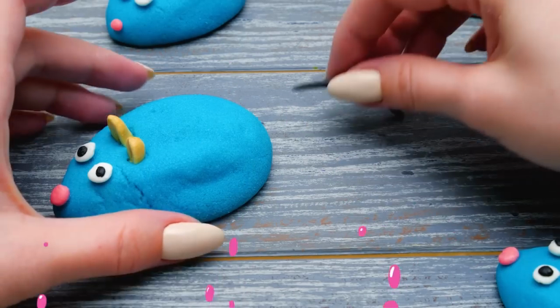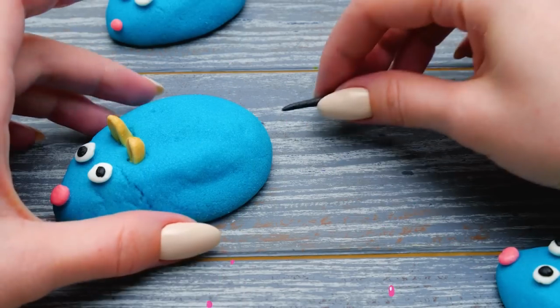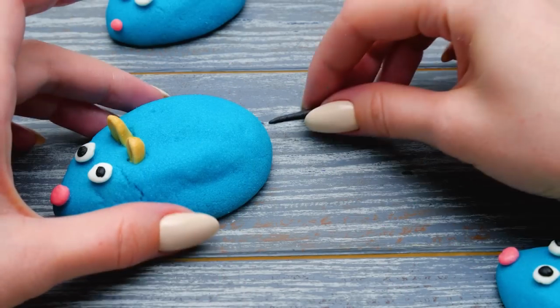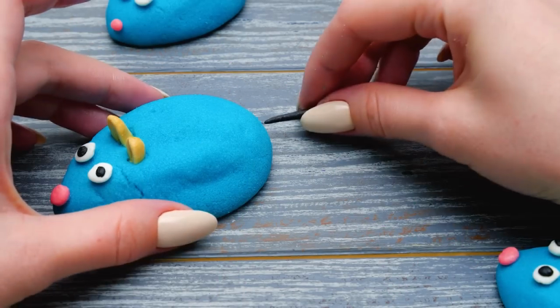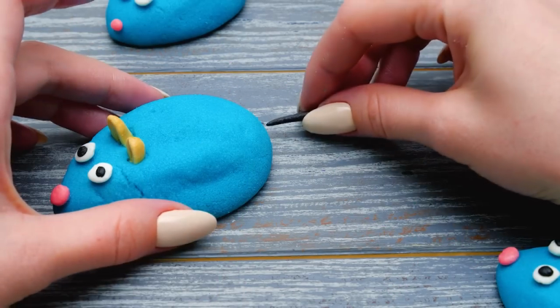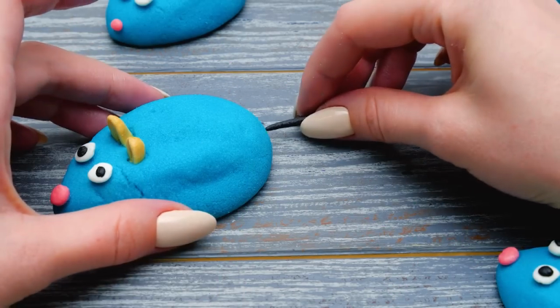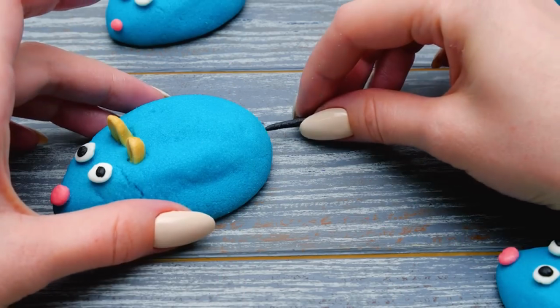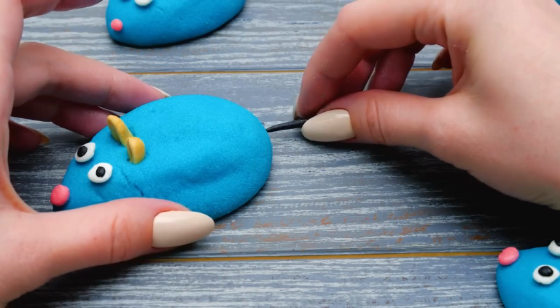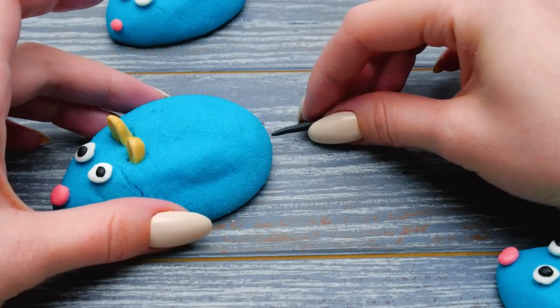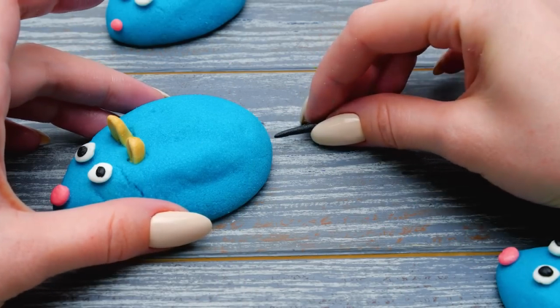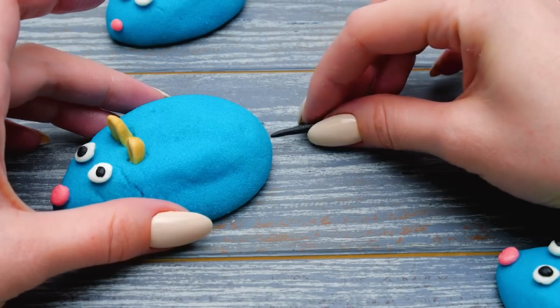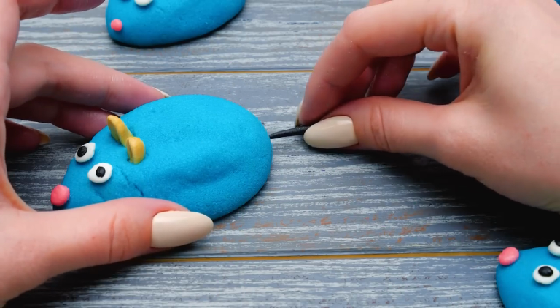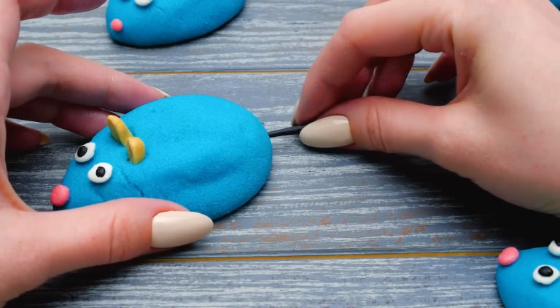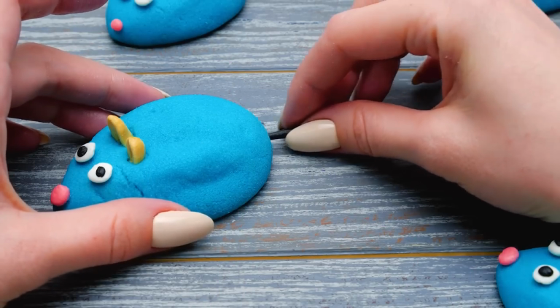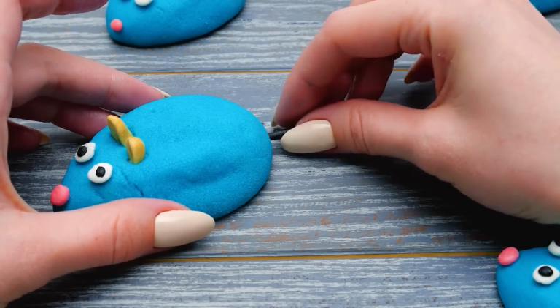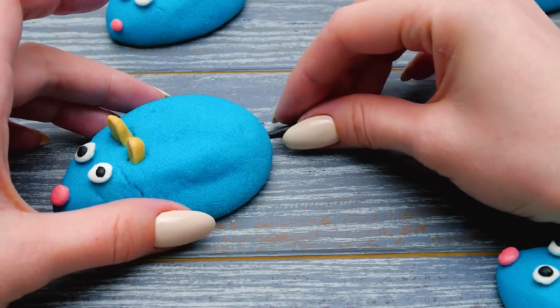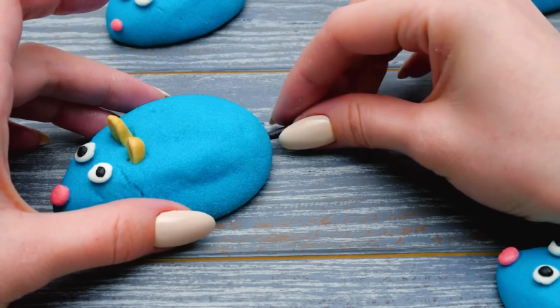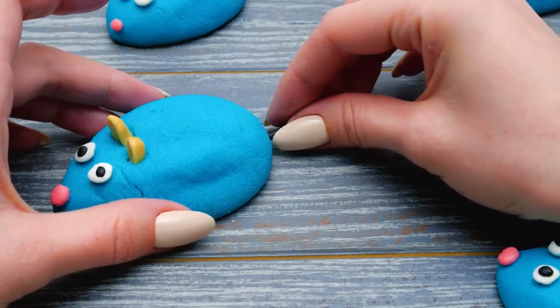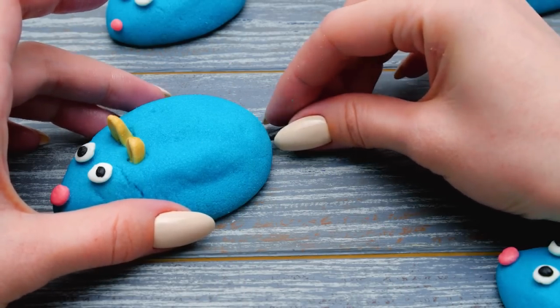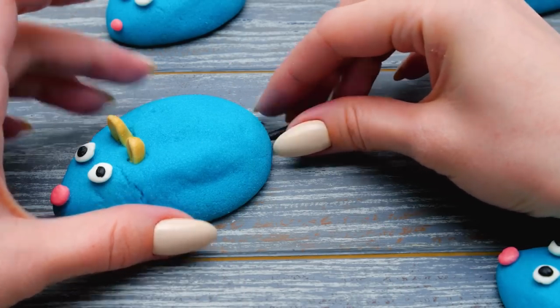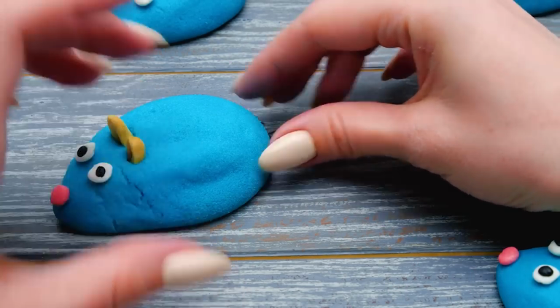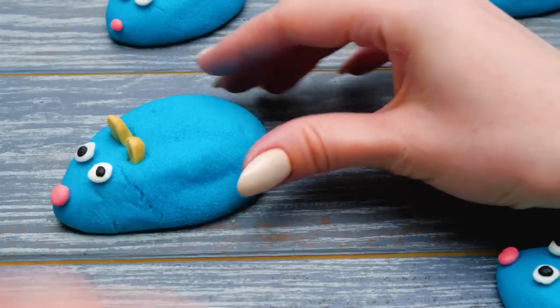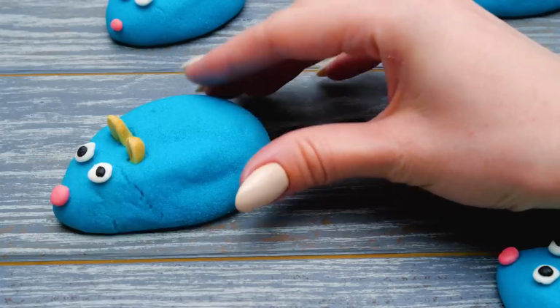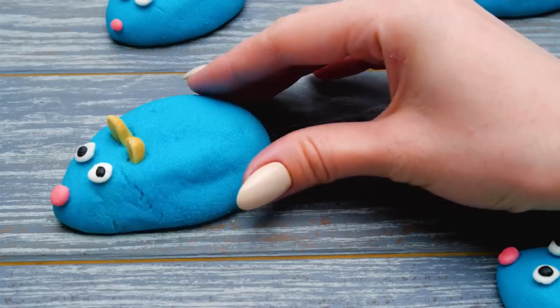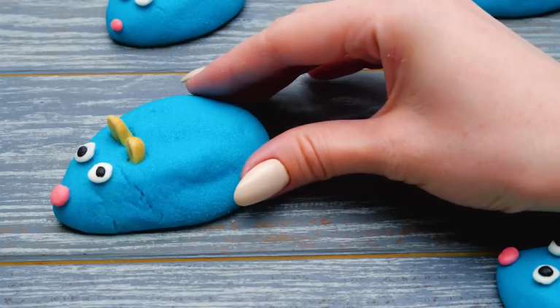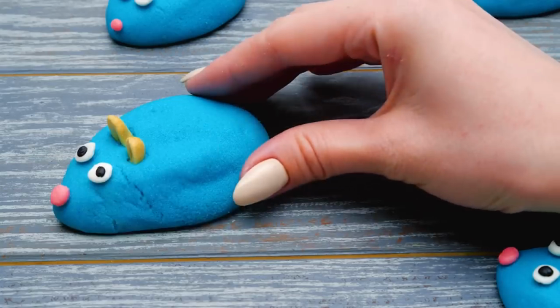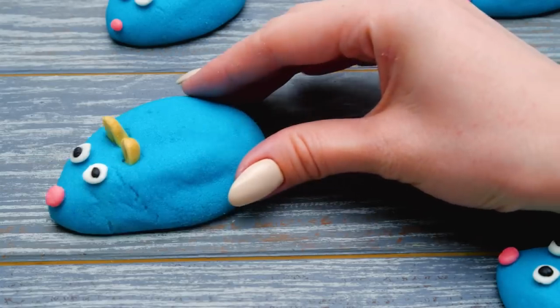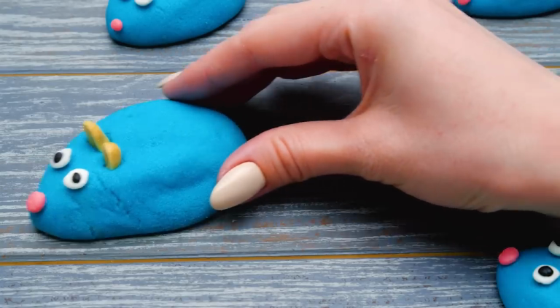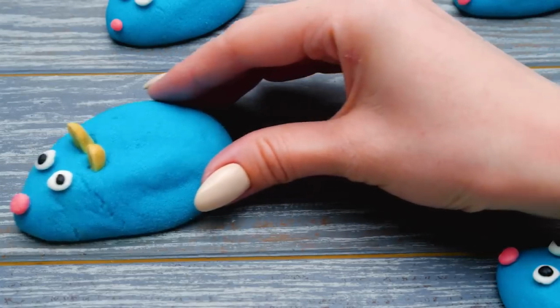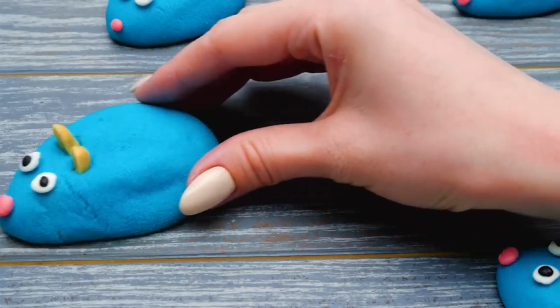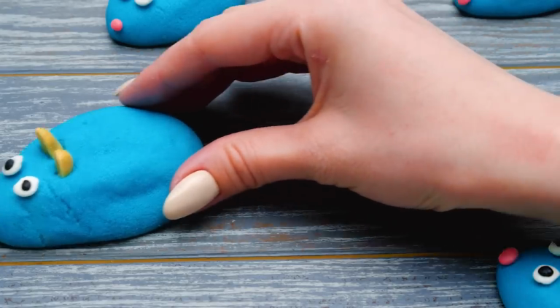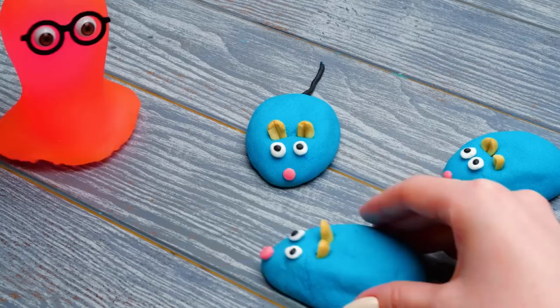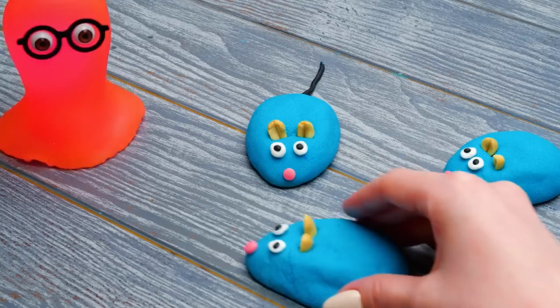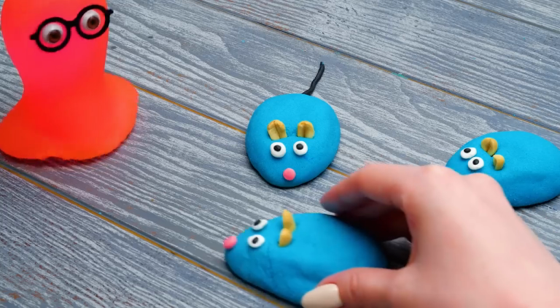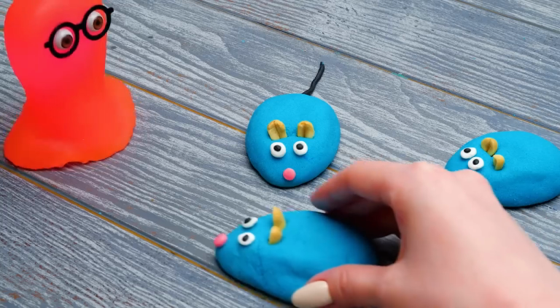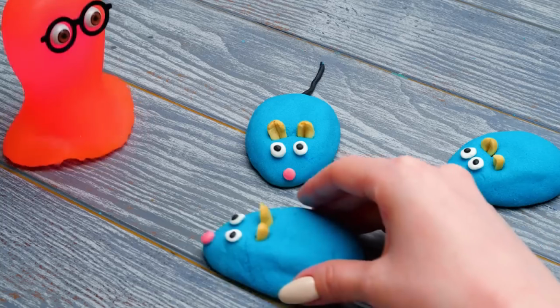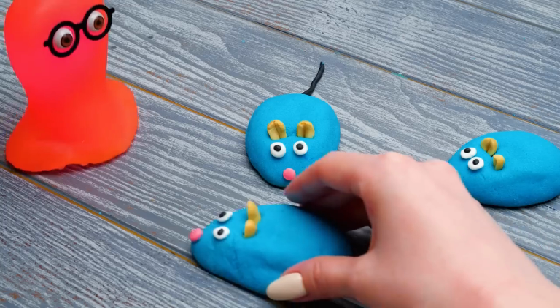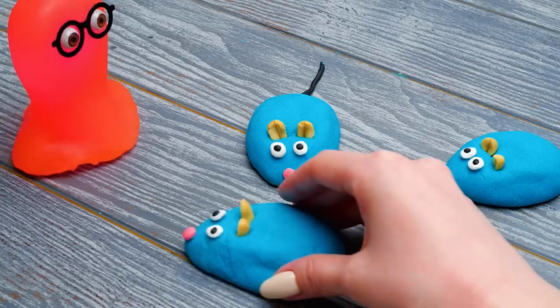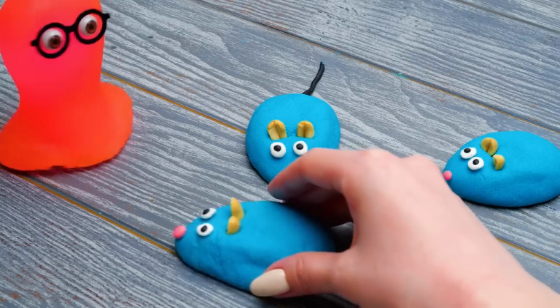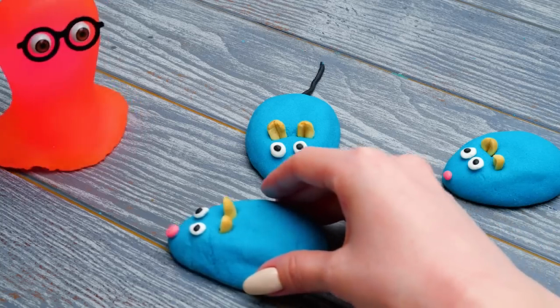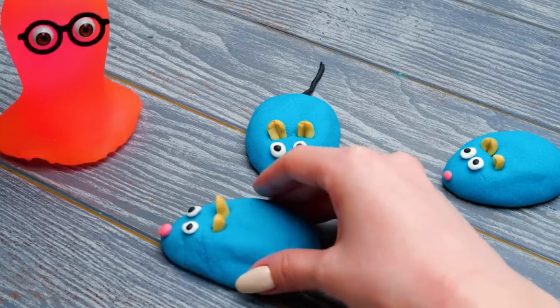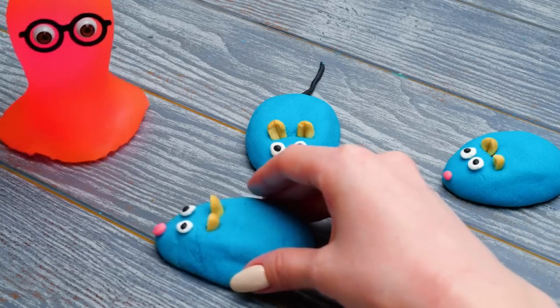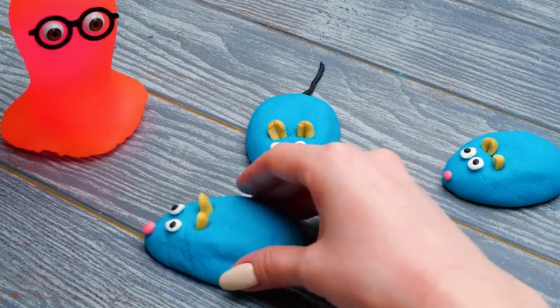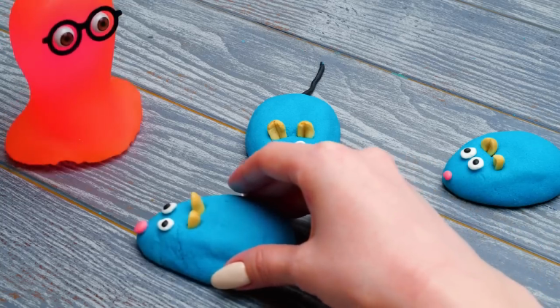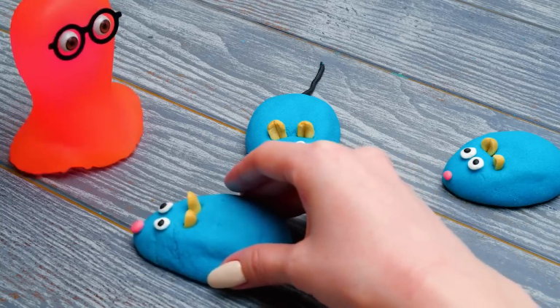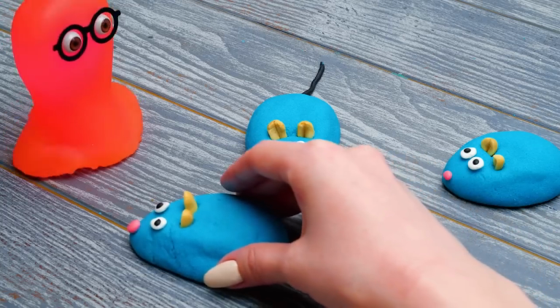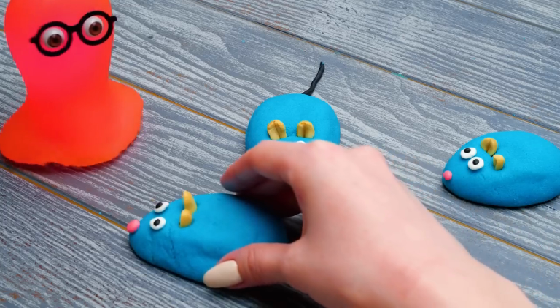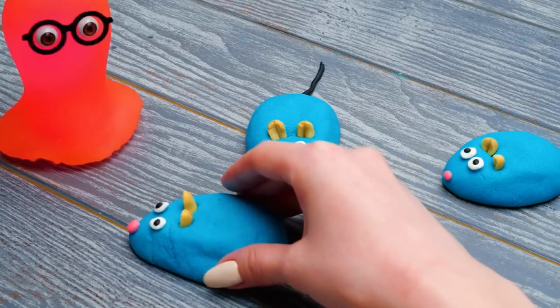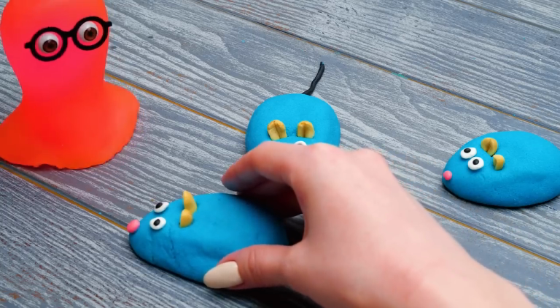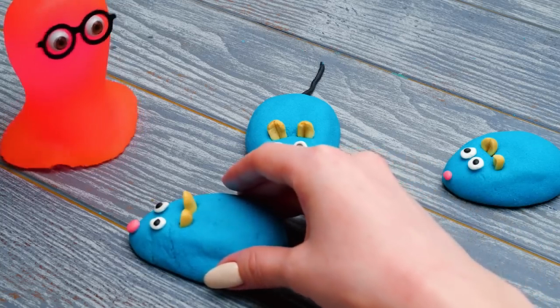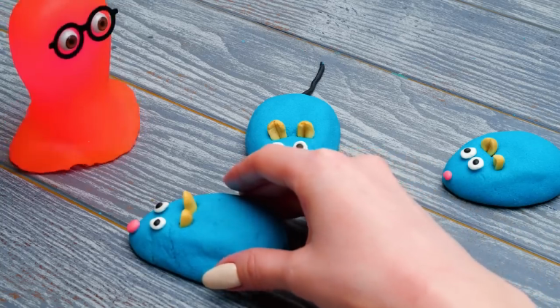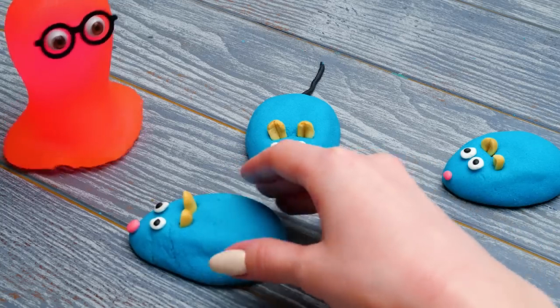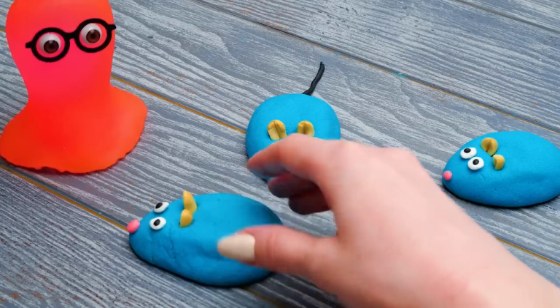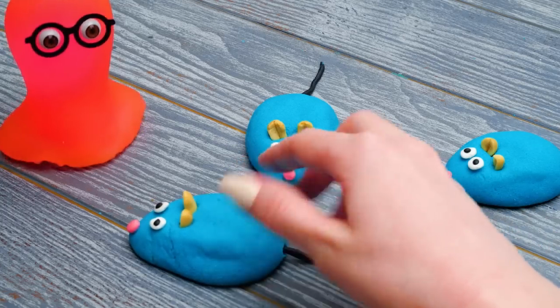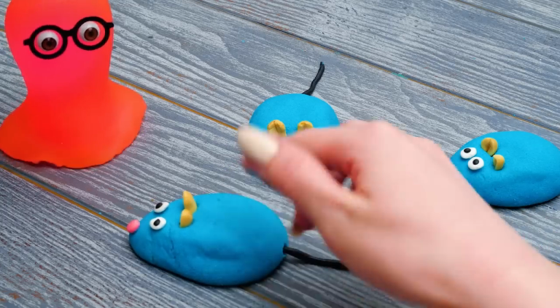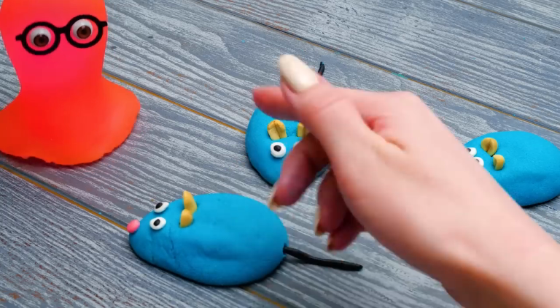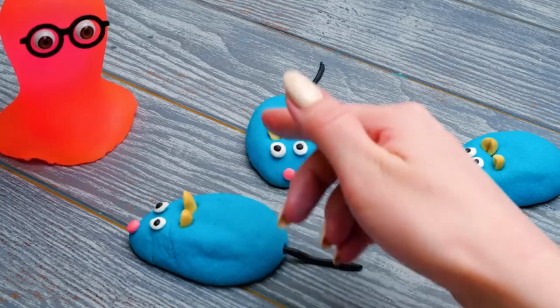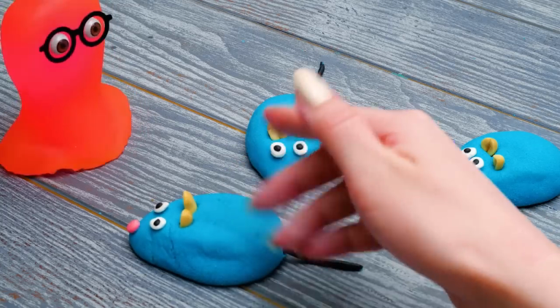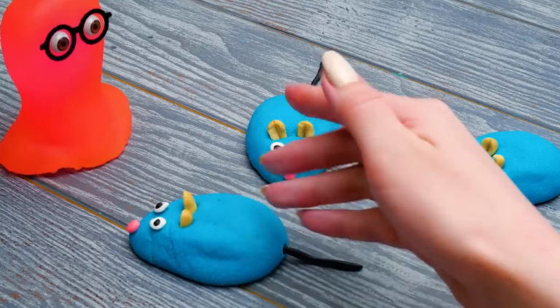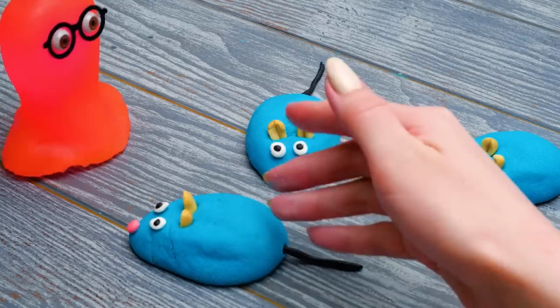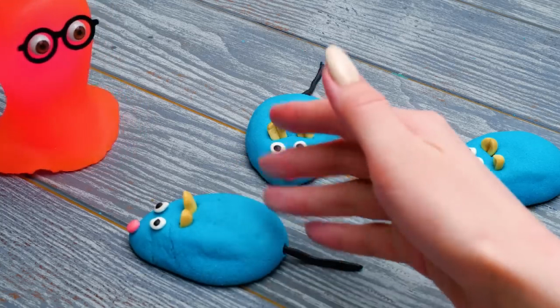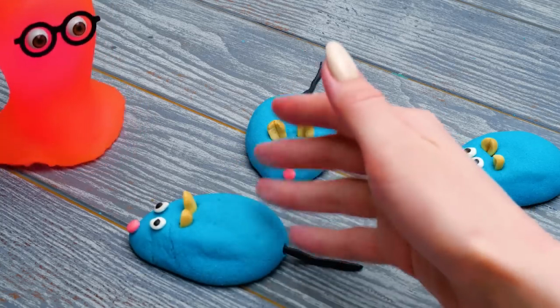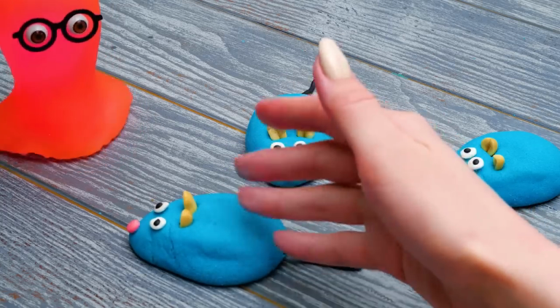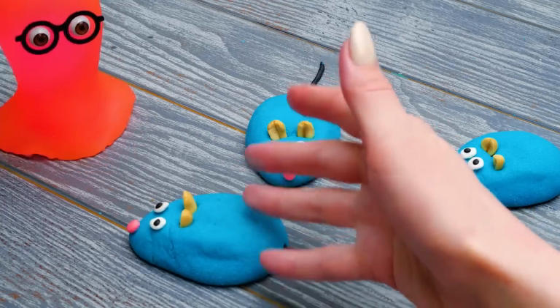The baking time has passed like a second! All of the tails are in their places, and now it feels a bit crowded here!